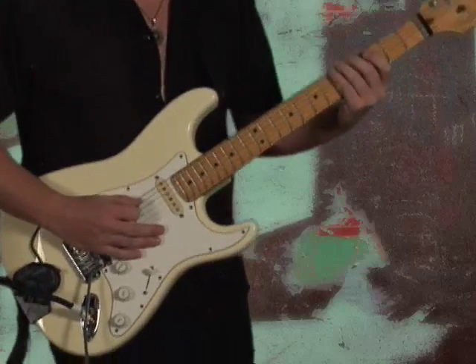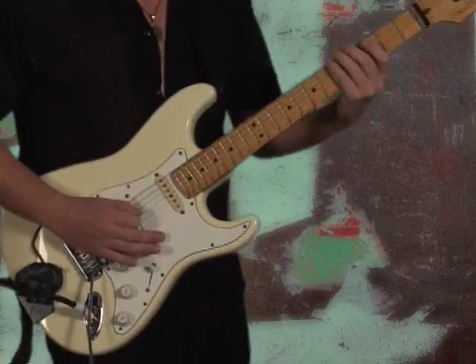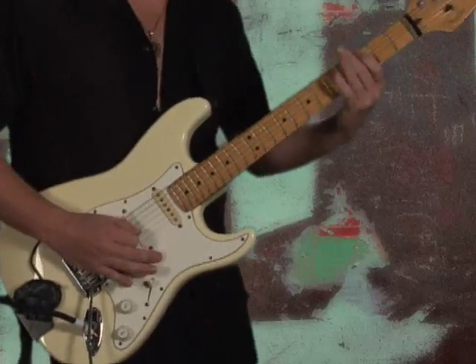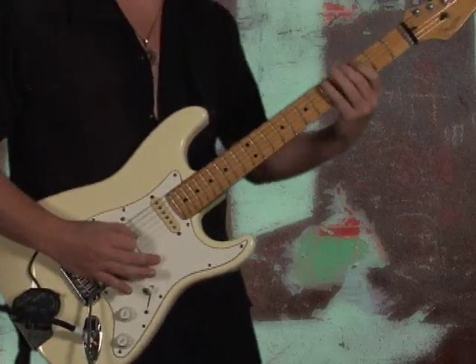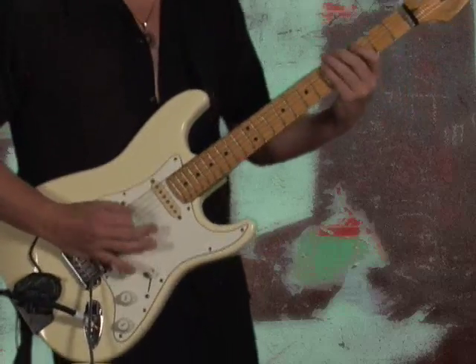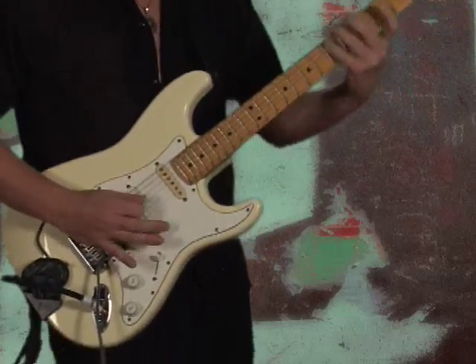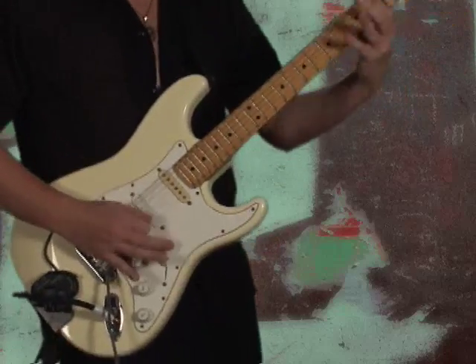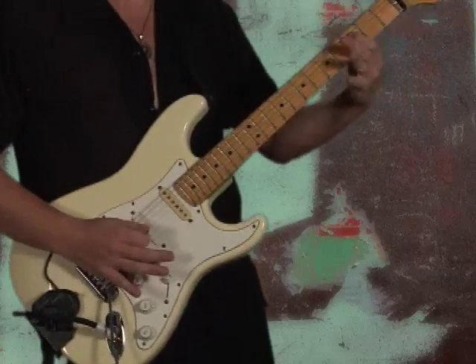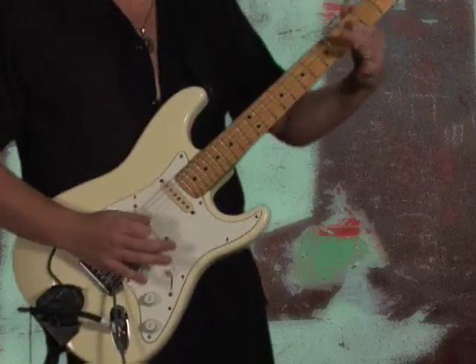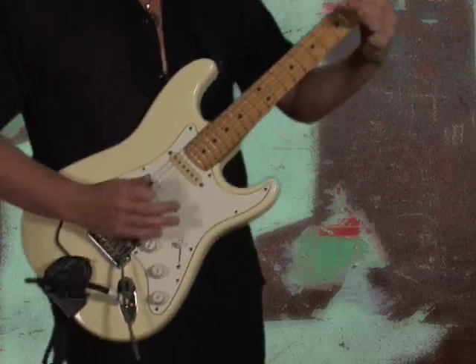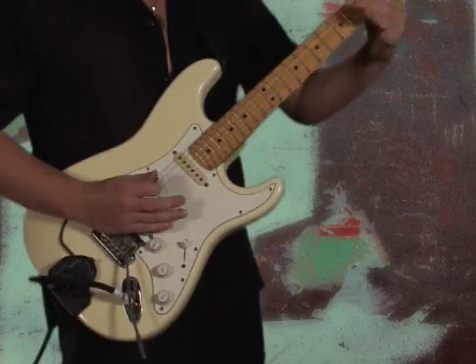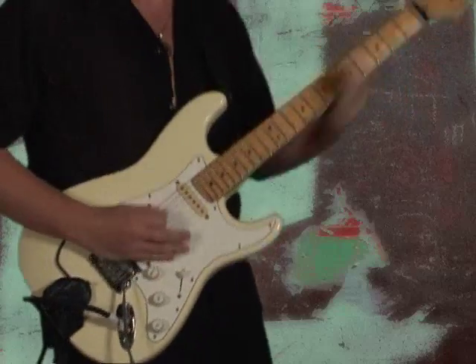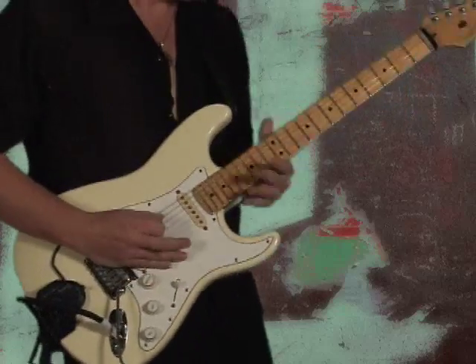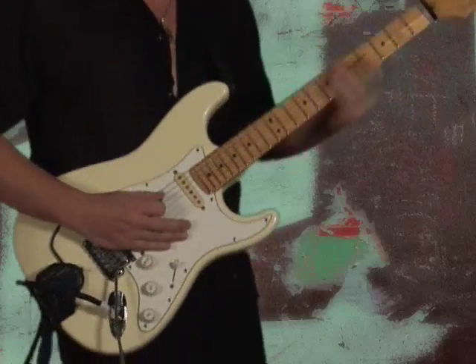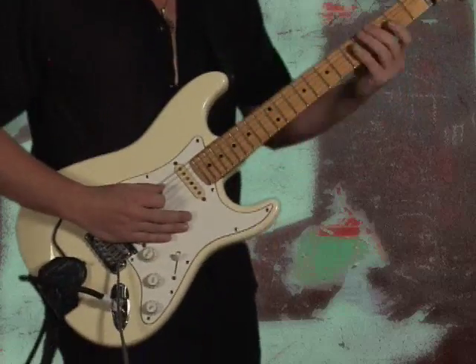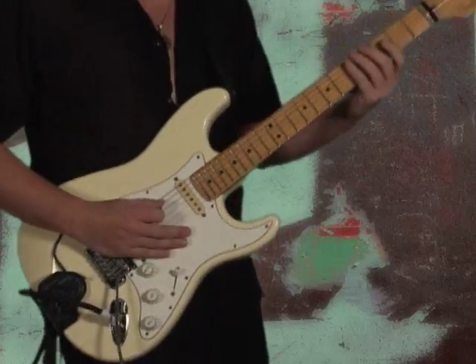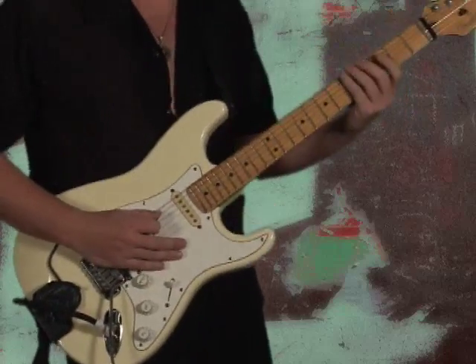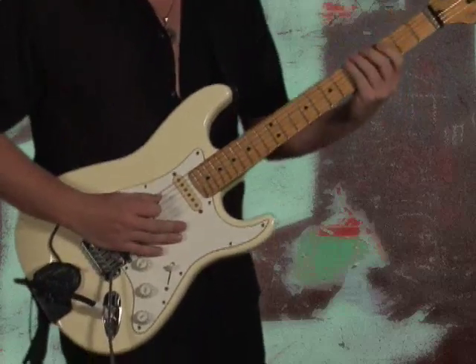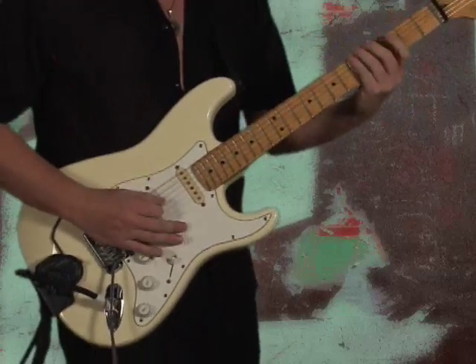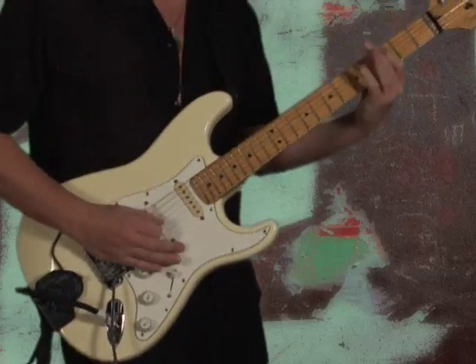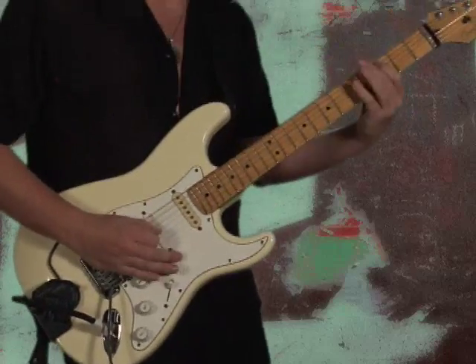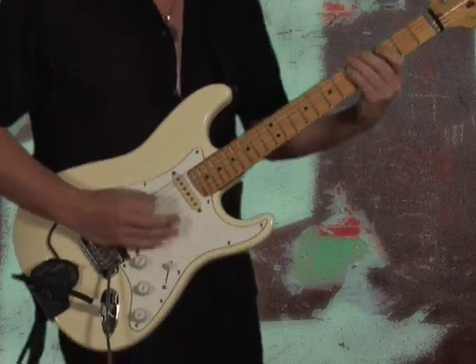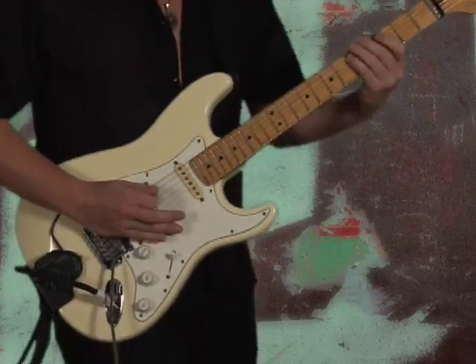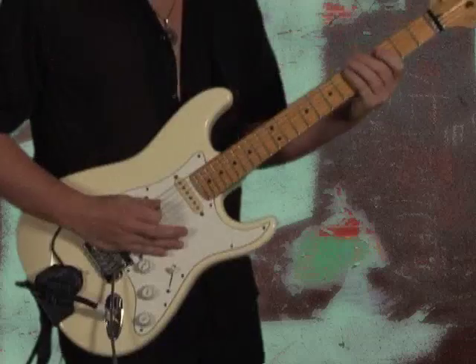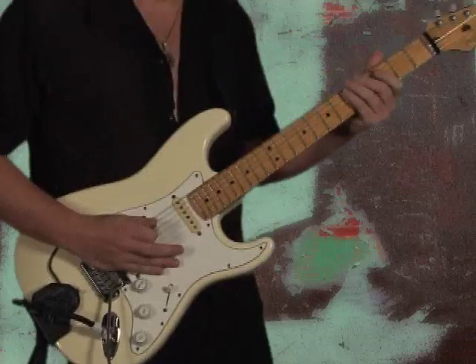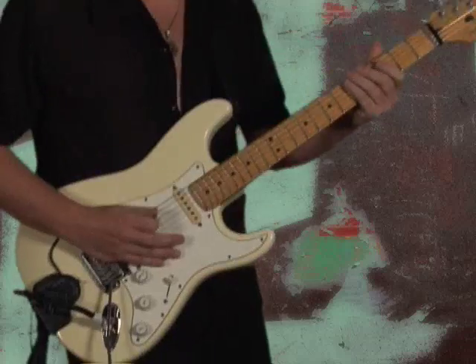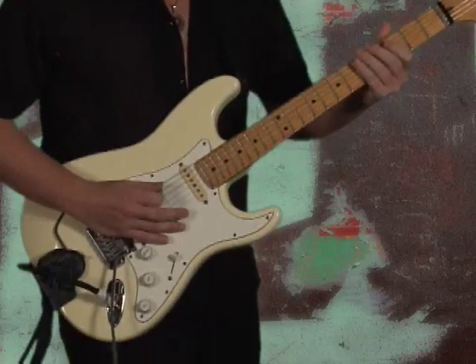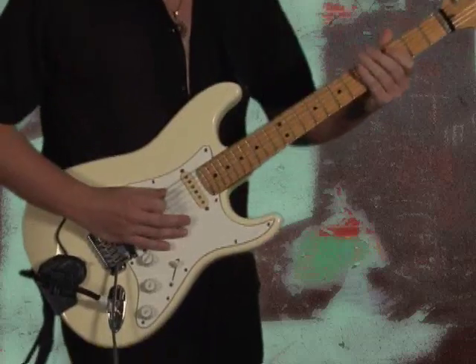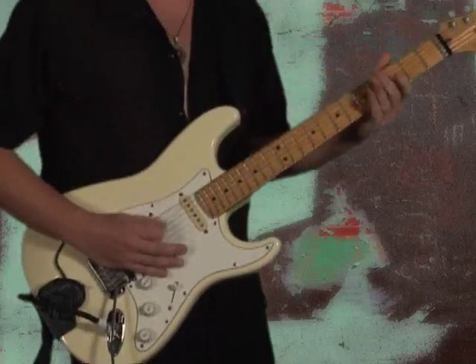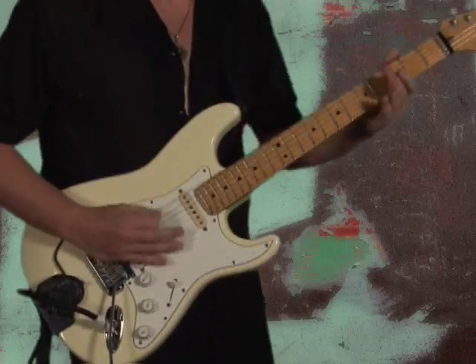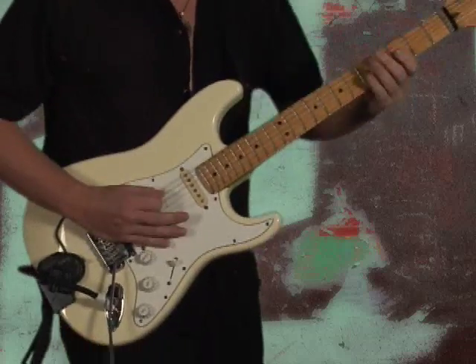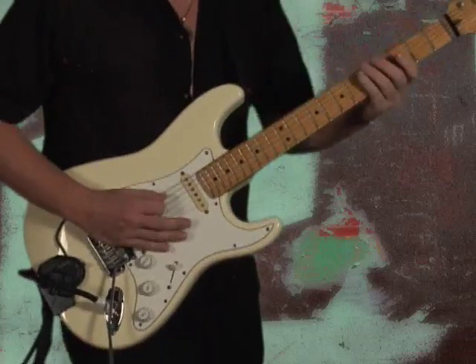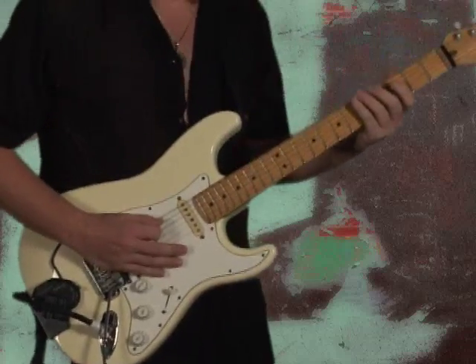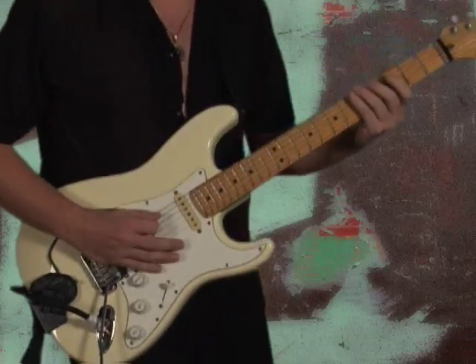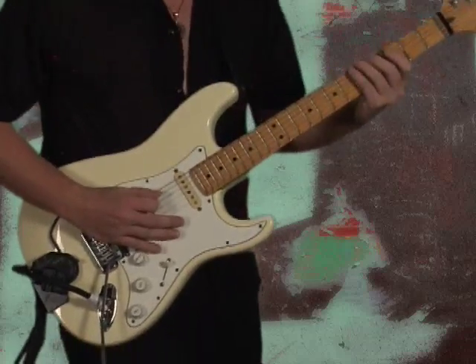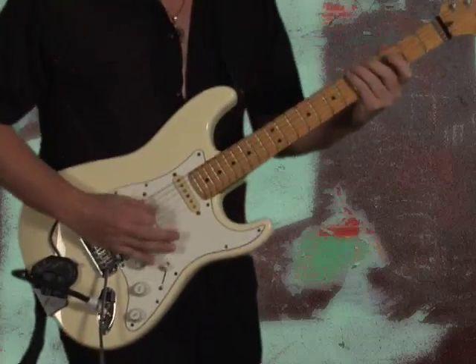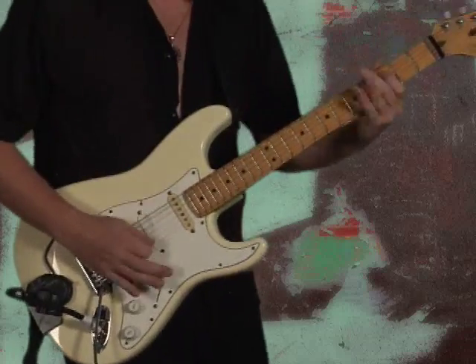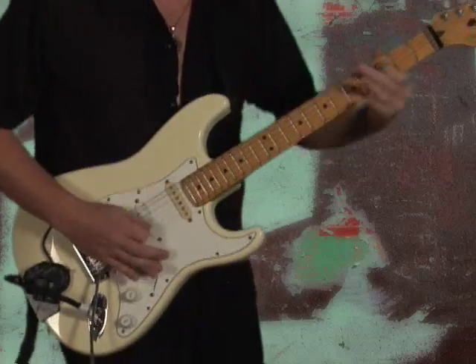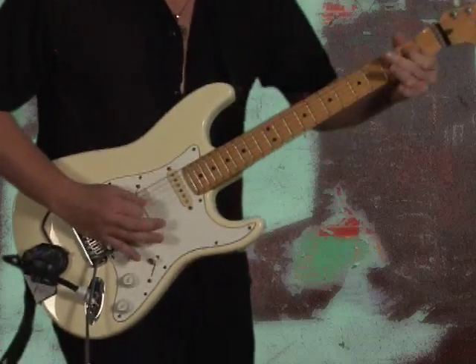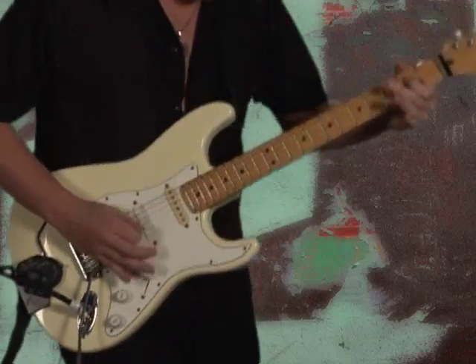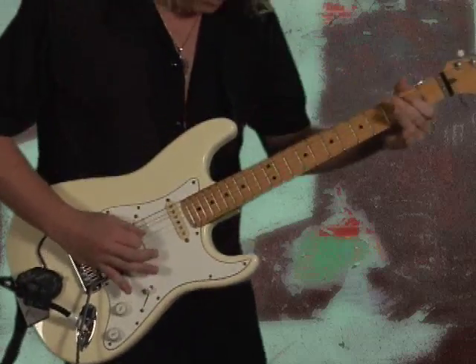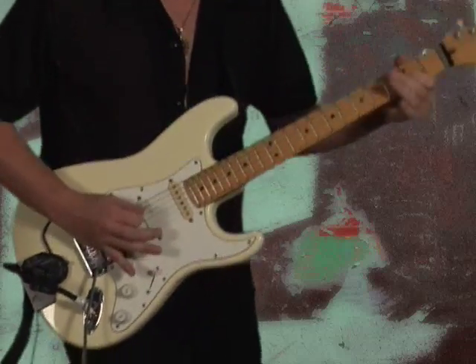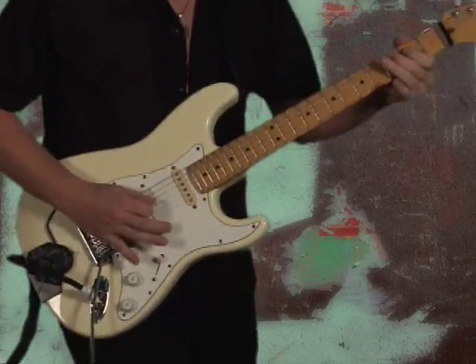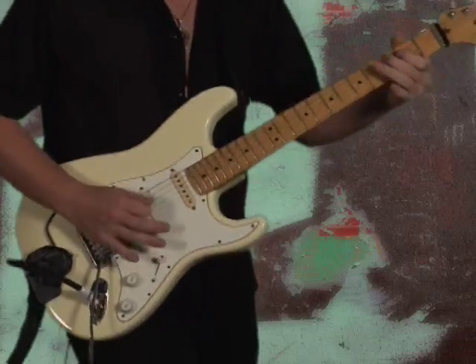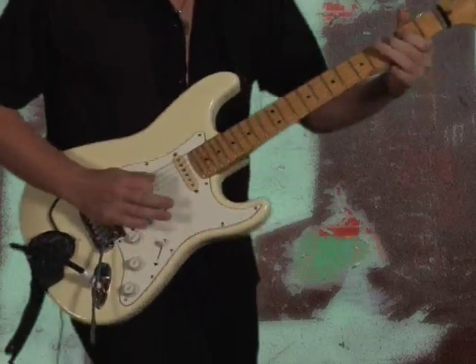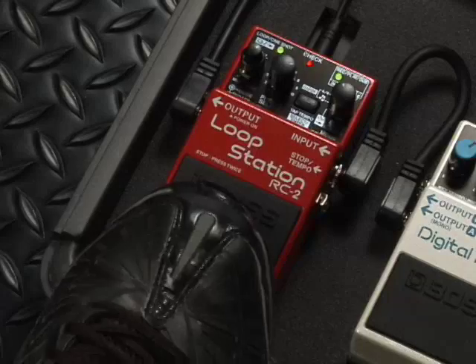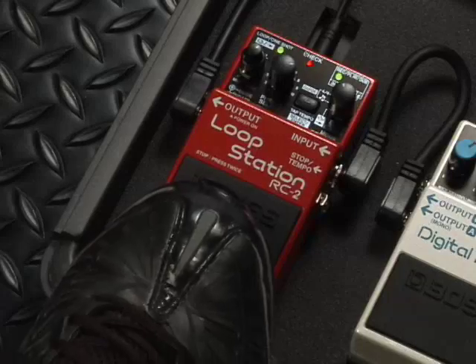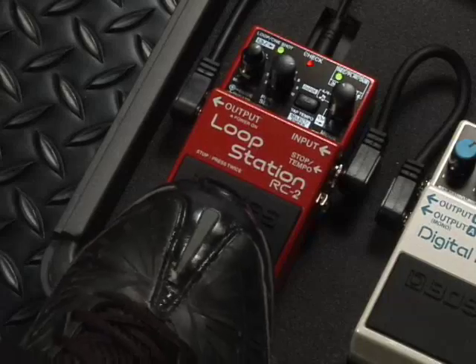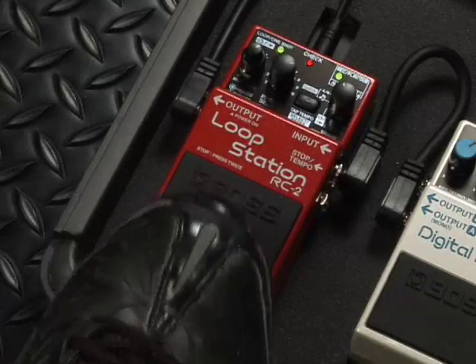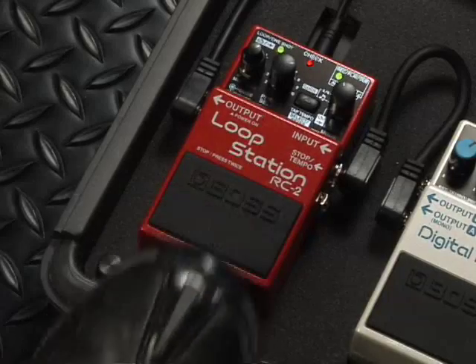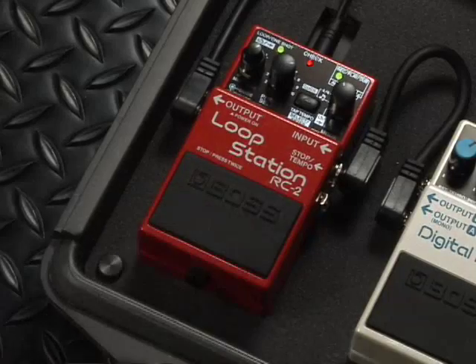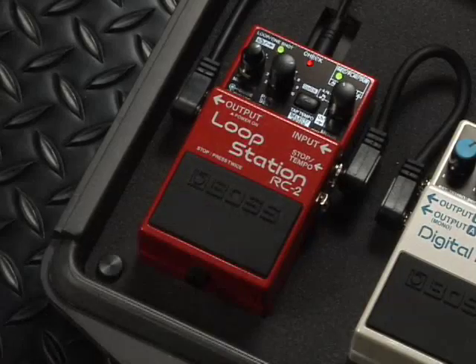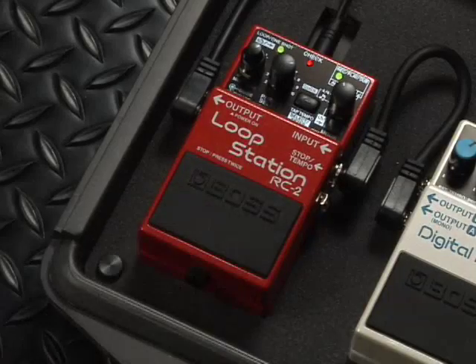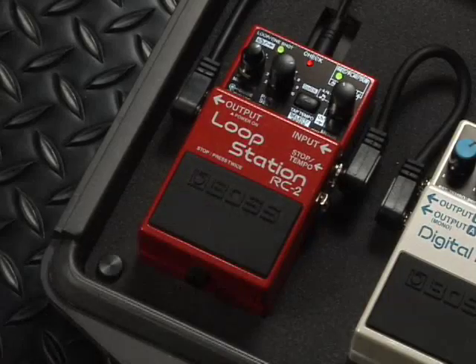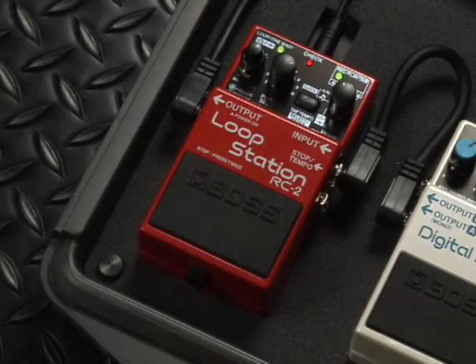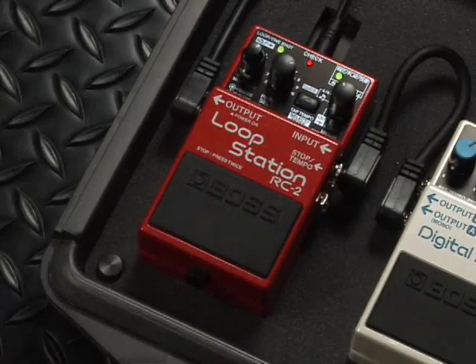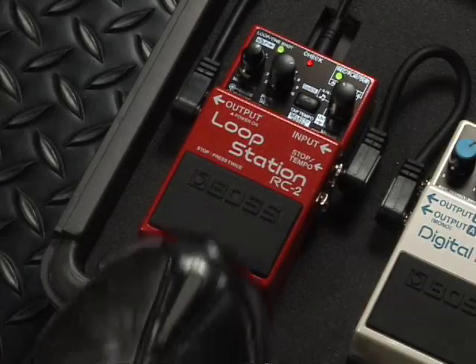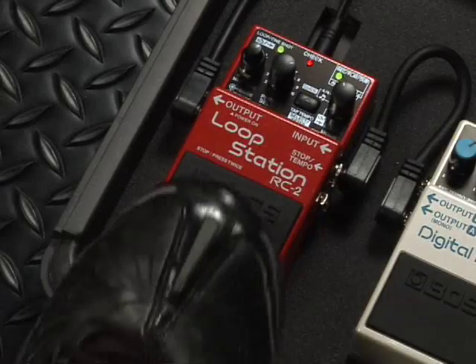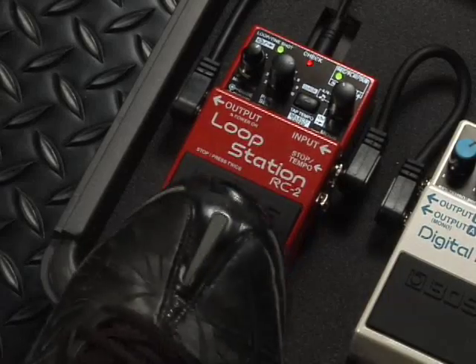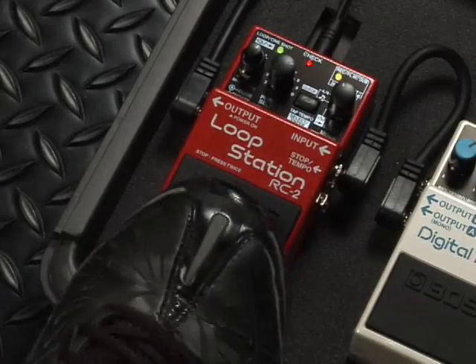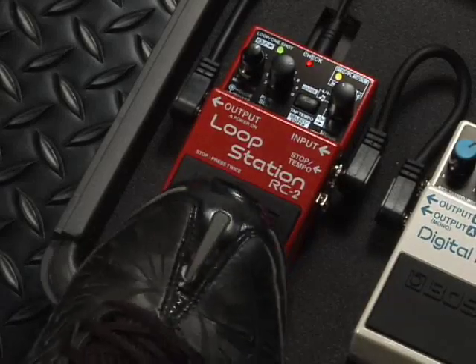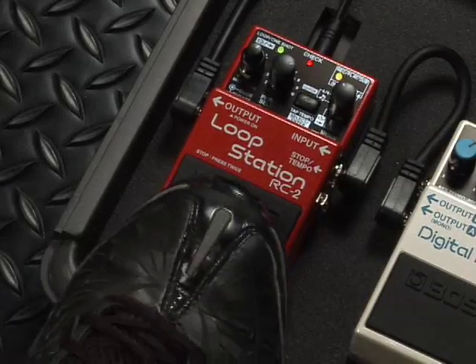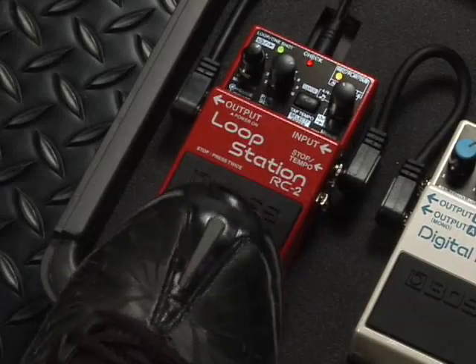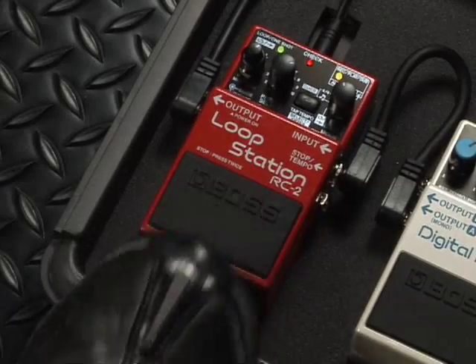First I'm going to drop in a bass line with my octave pedal, then continue over-dubbing.